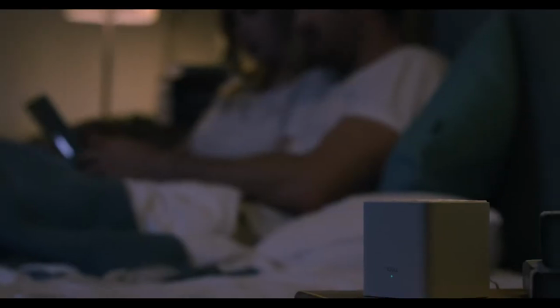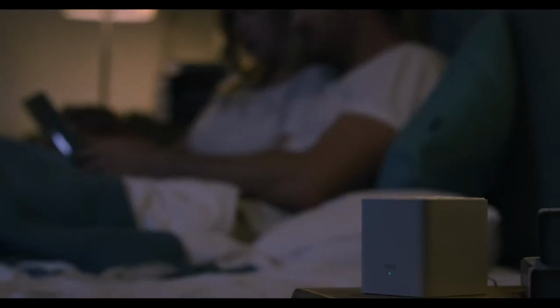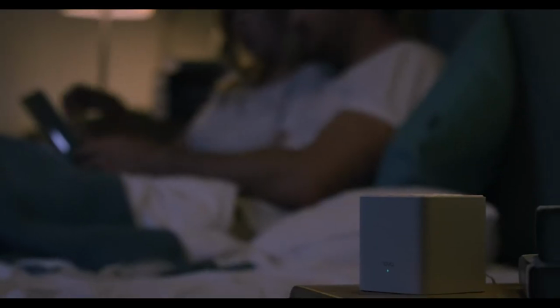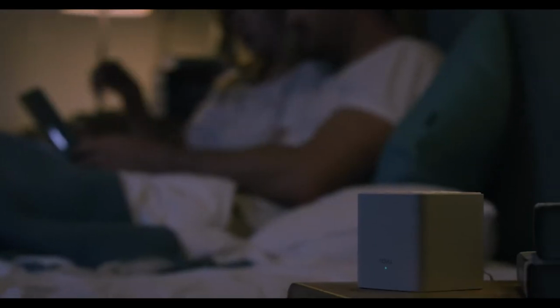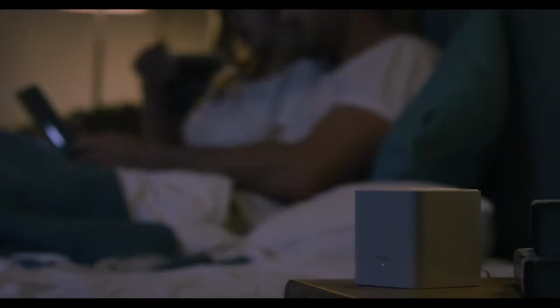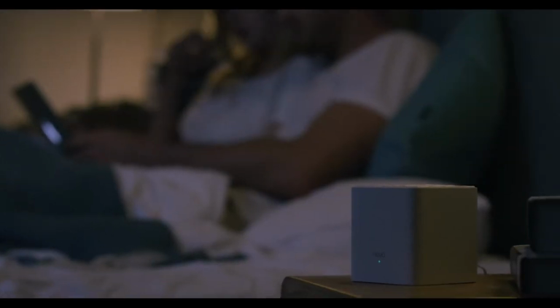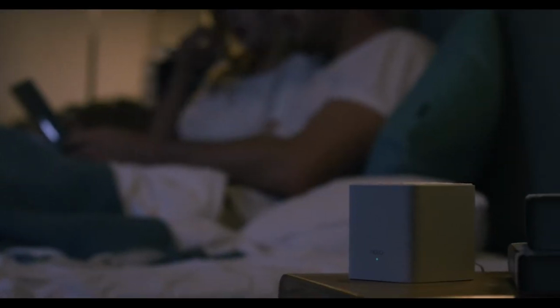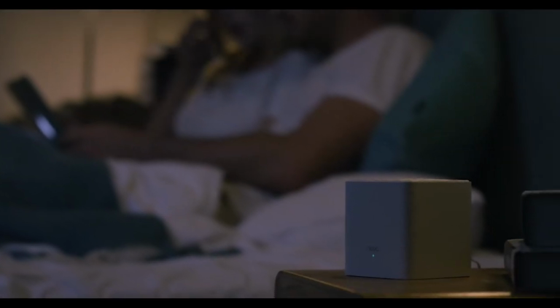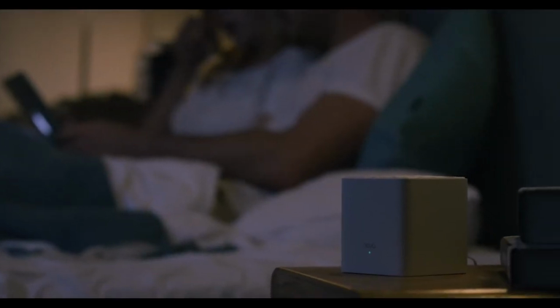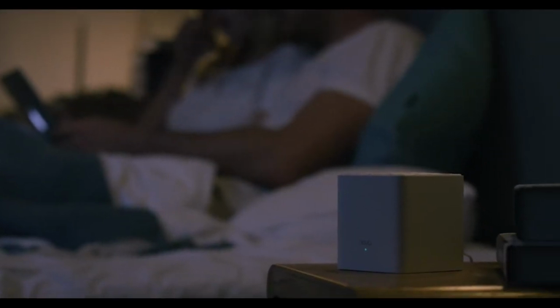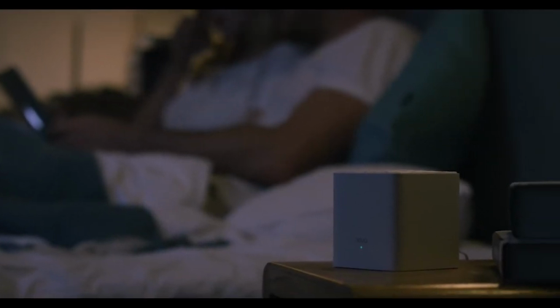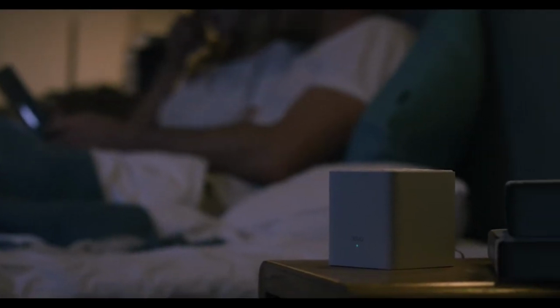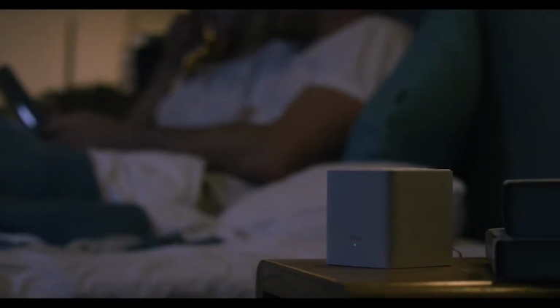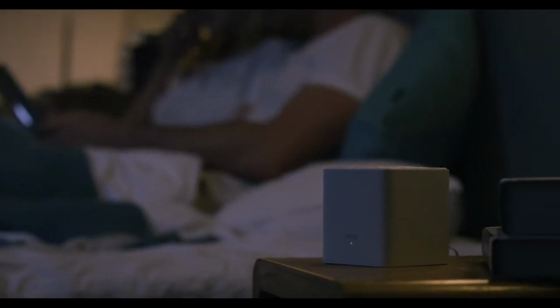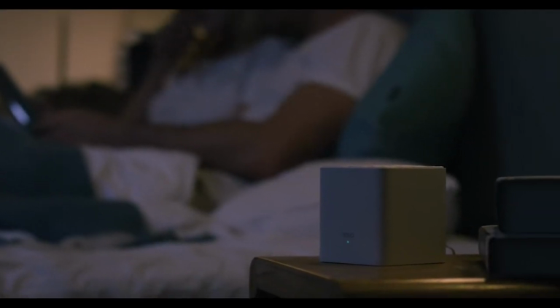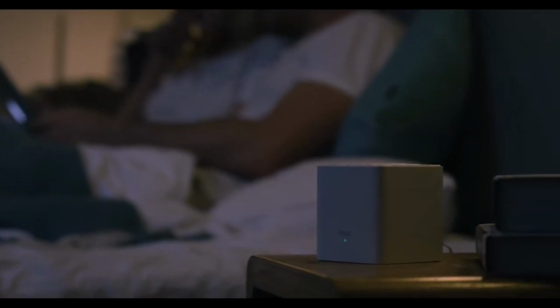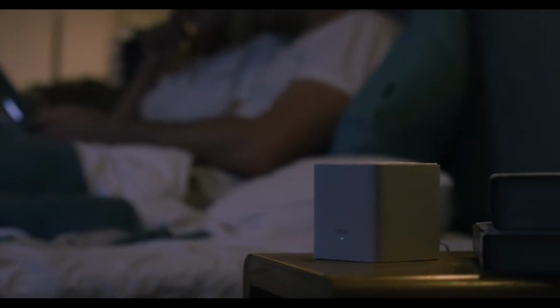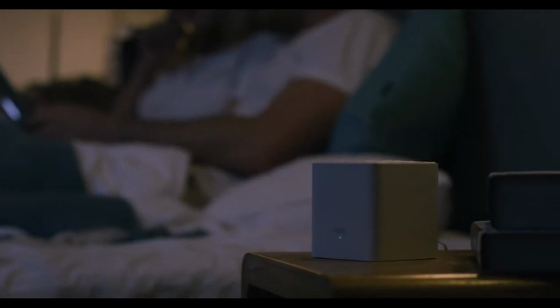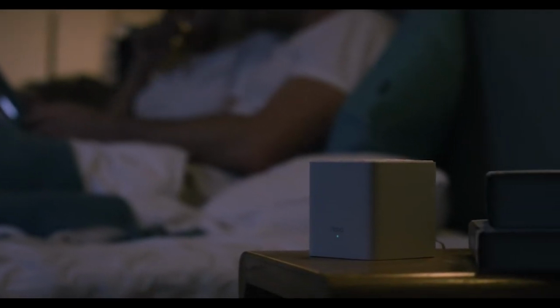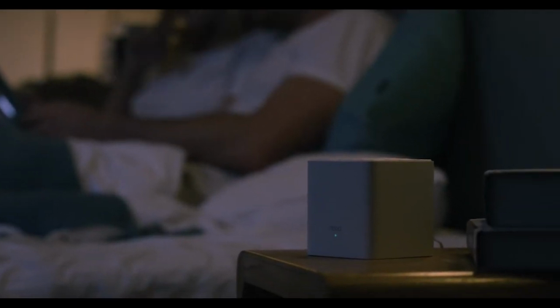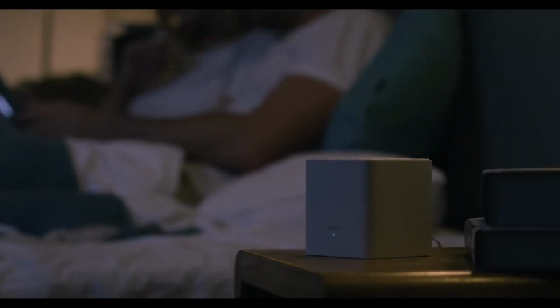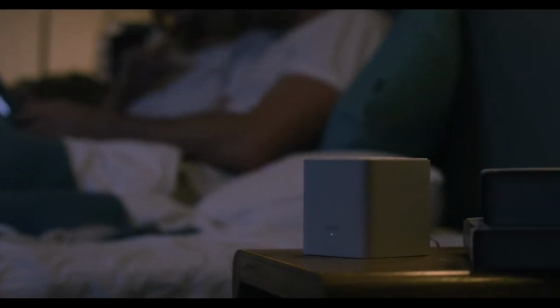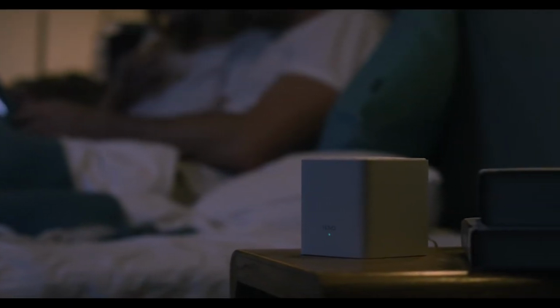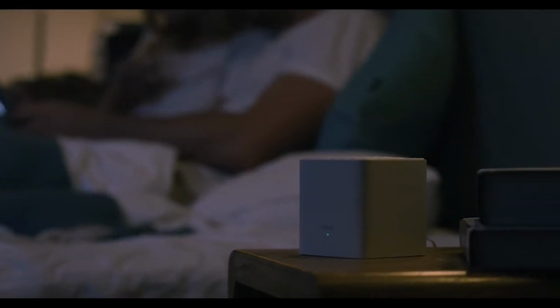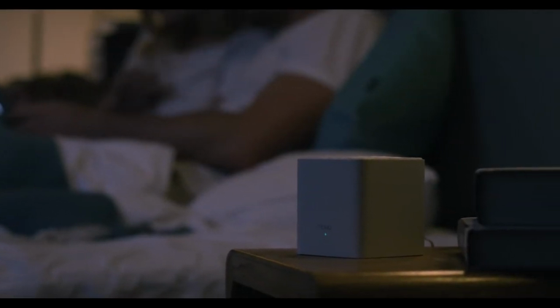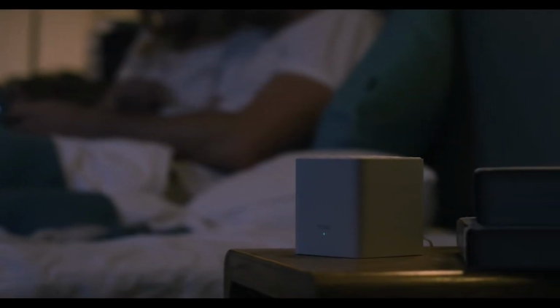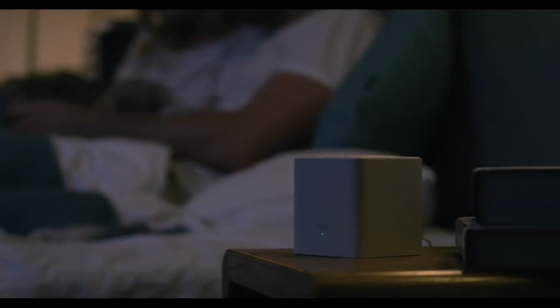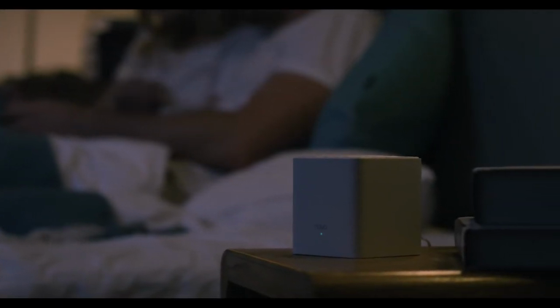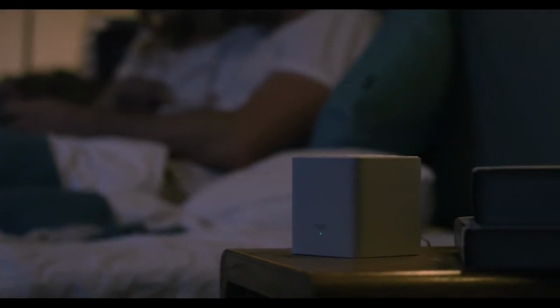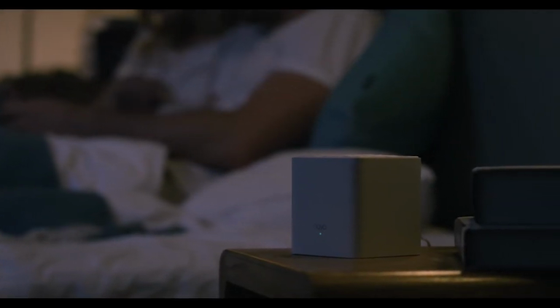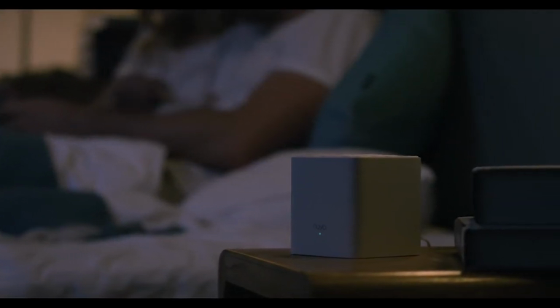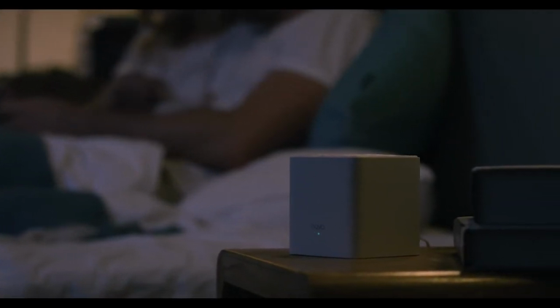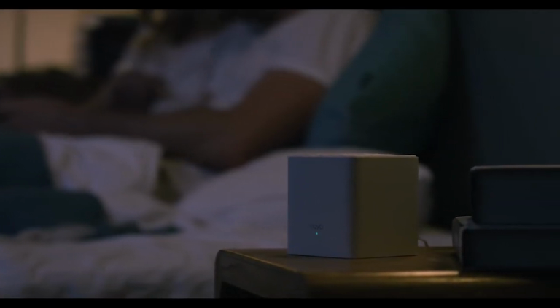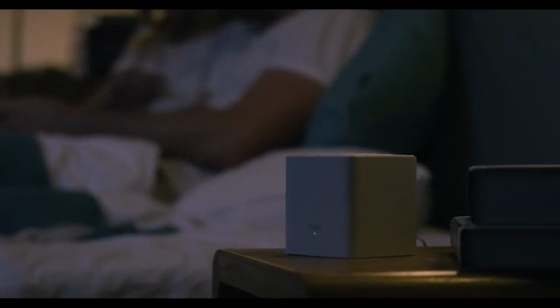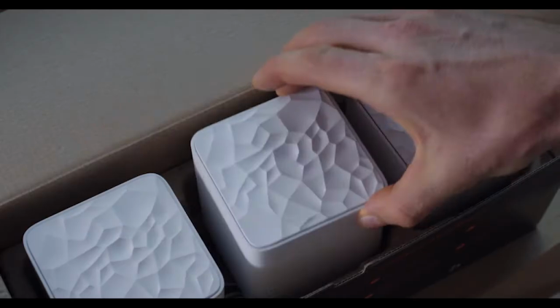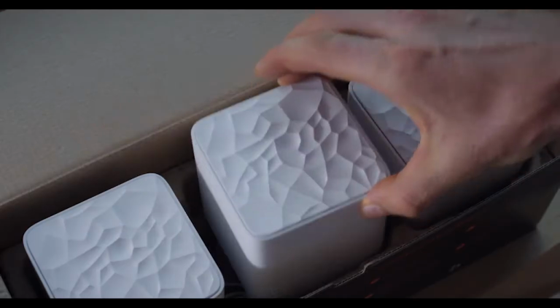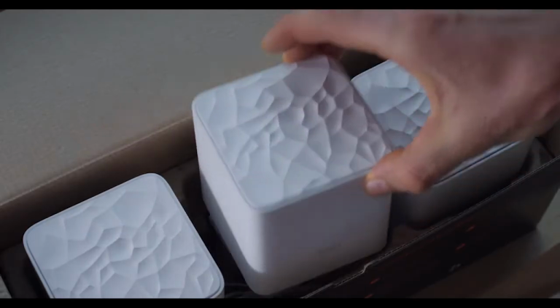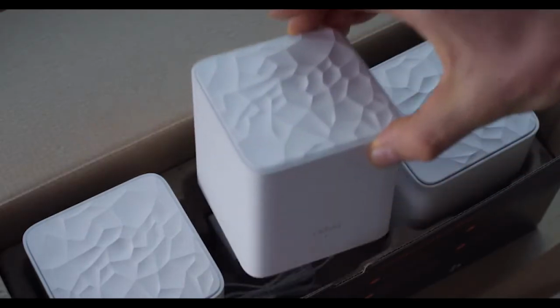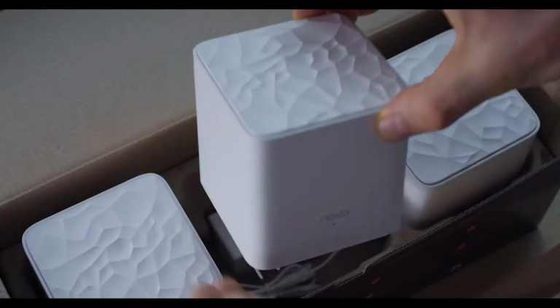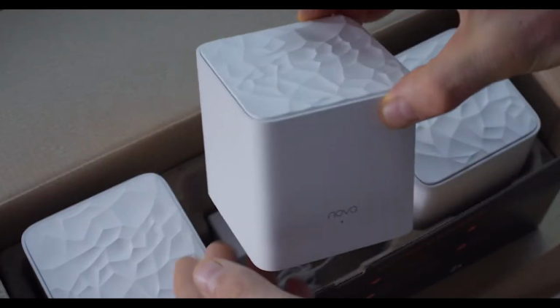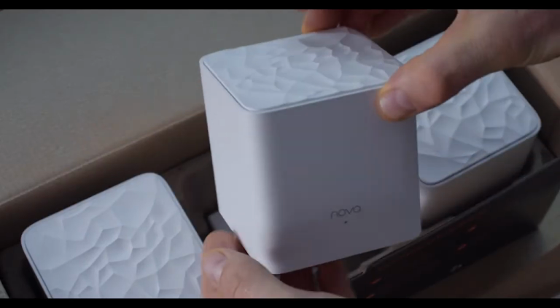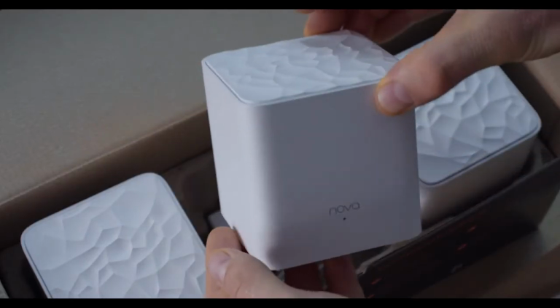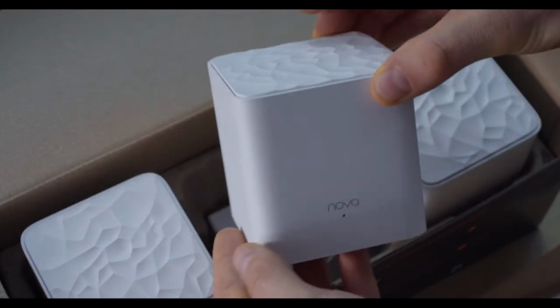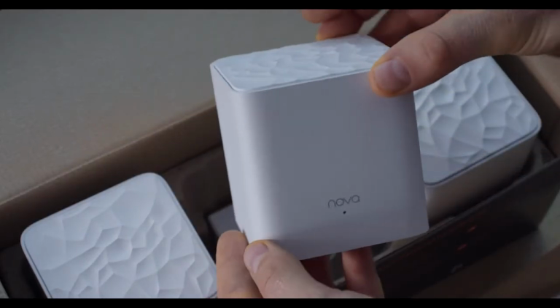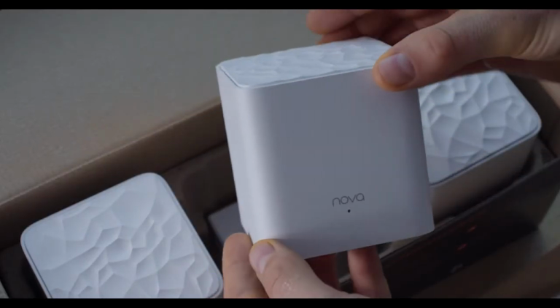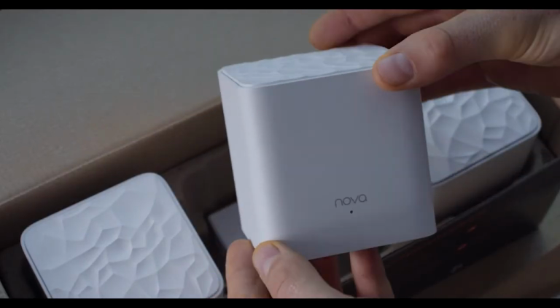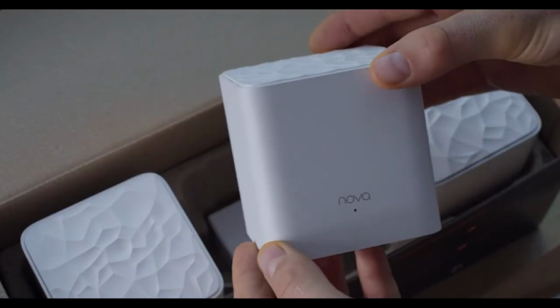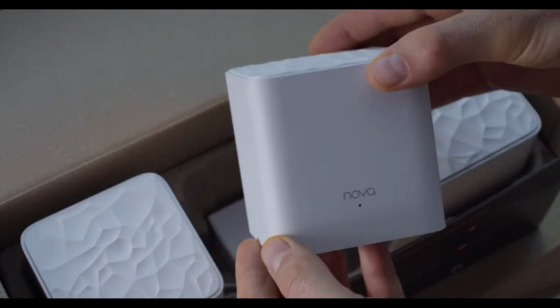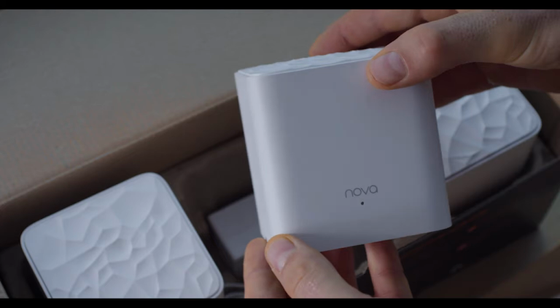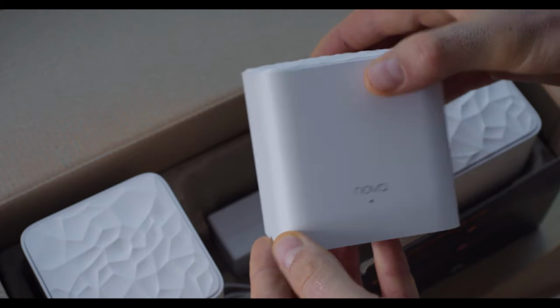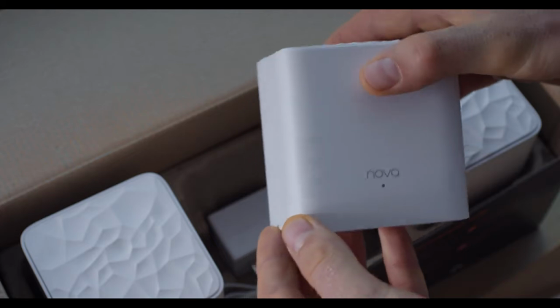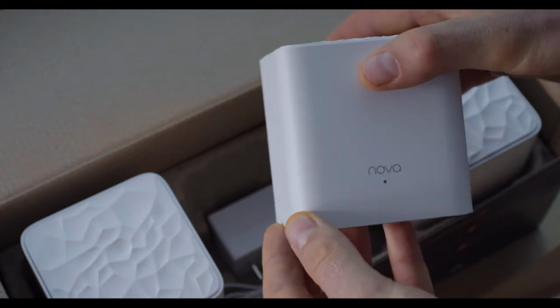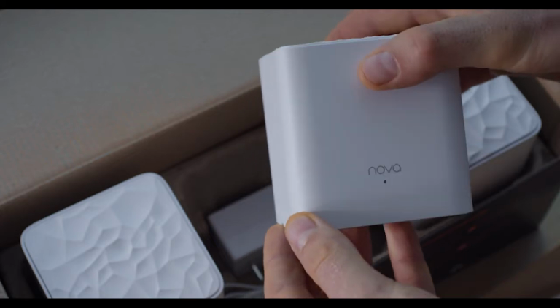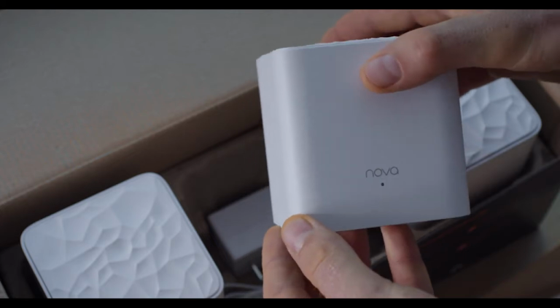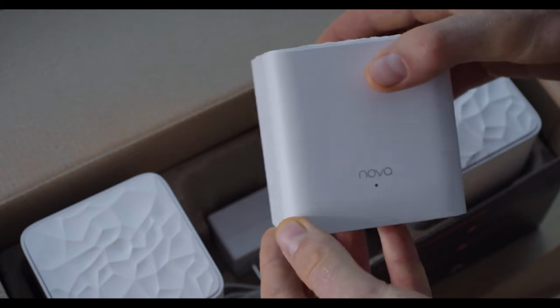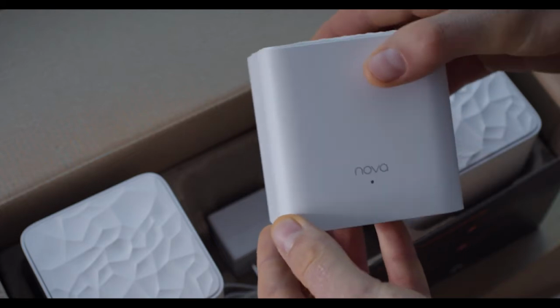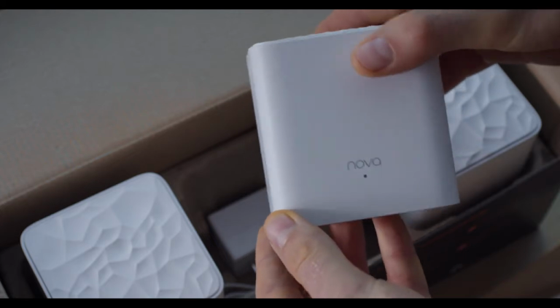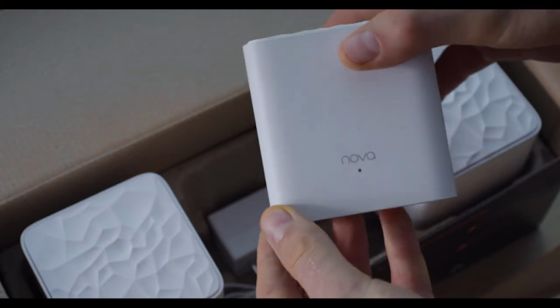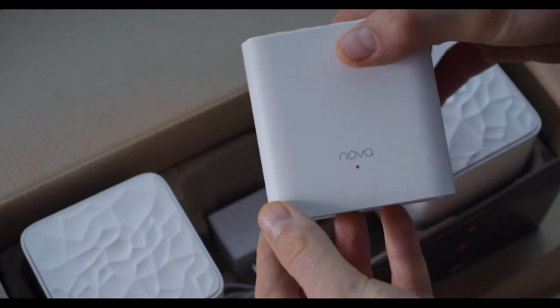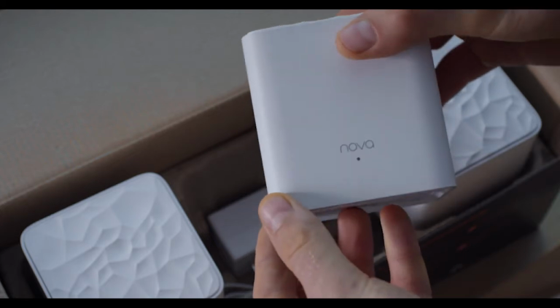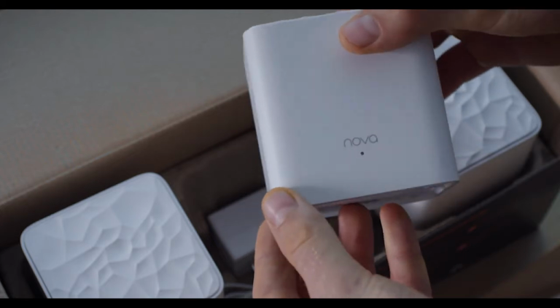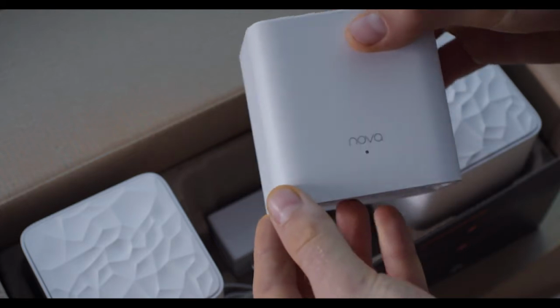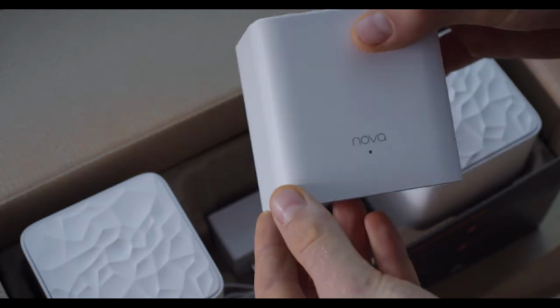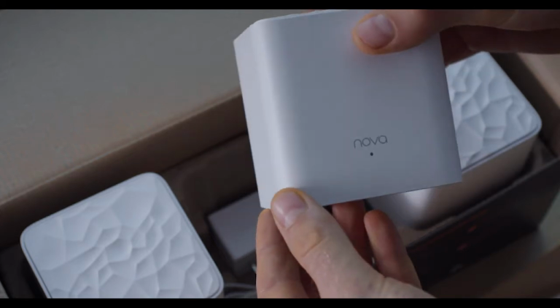Introducing the NOVA MW3 AC1200 whole home mesh Wi-Fi system.